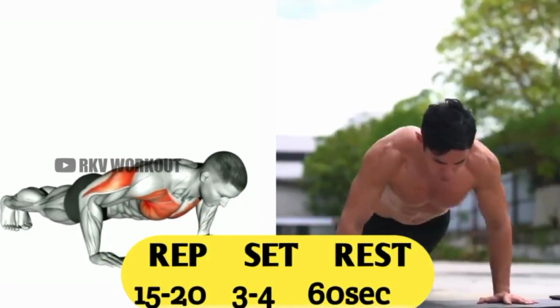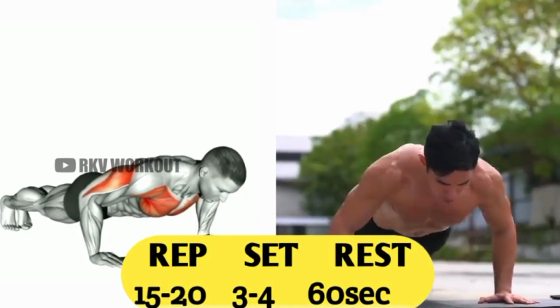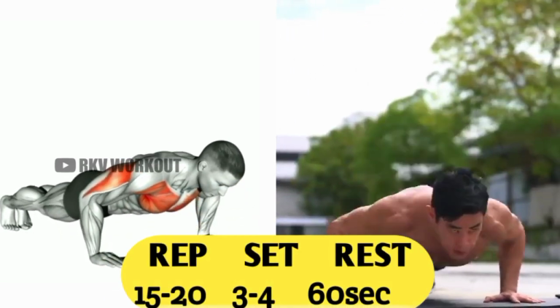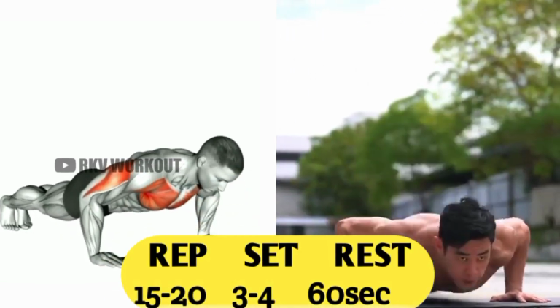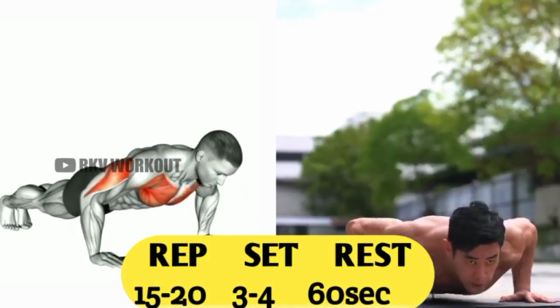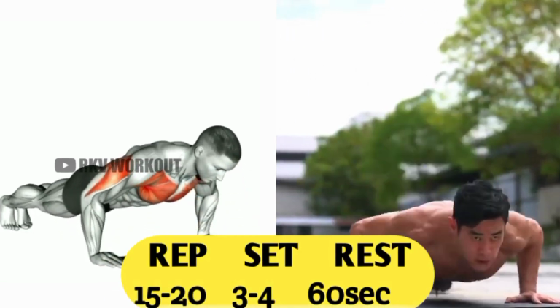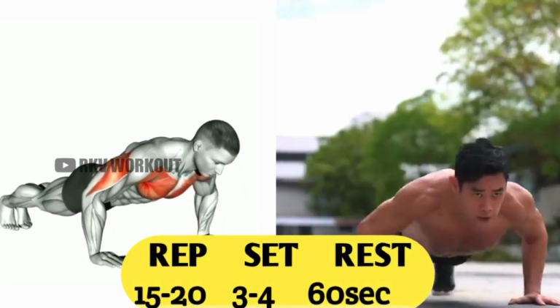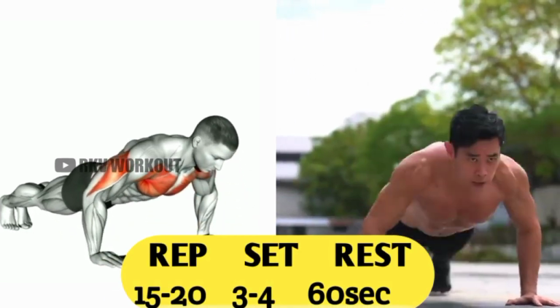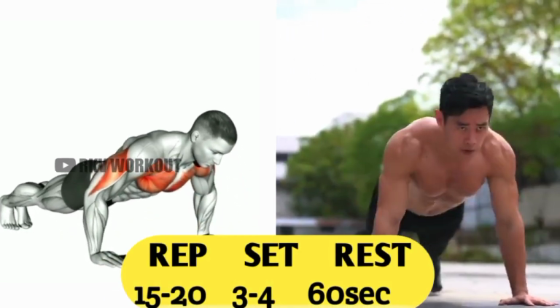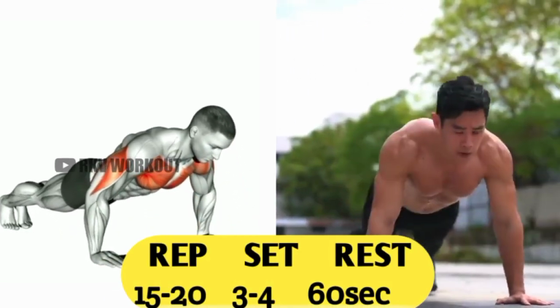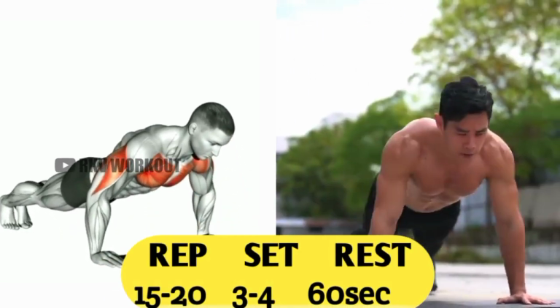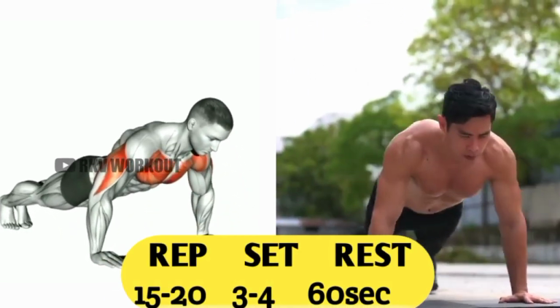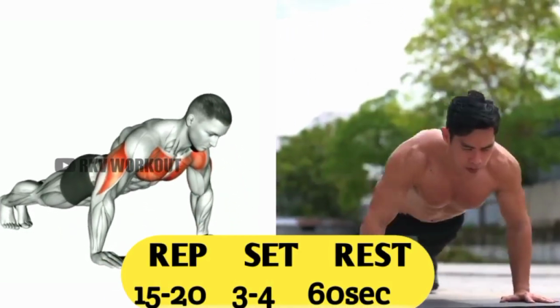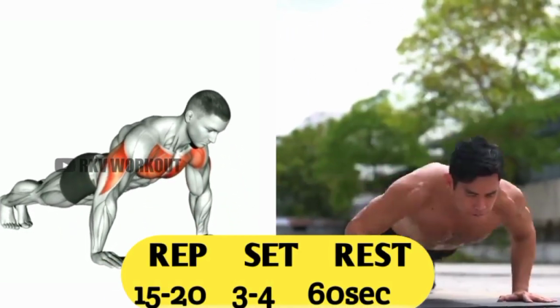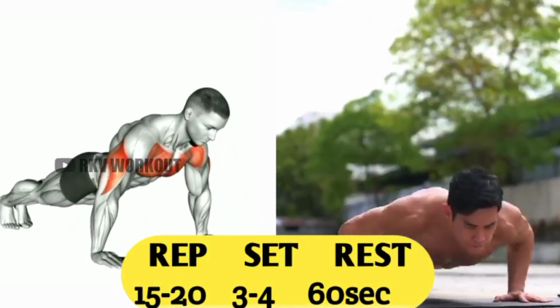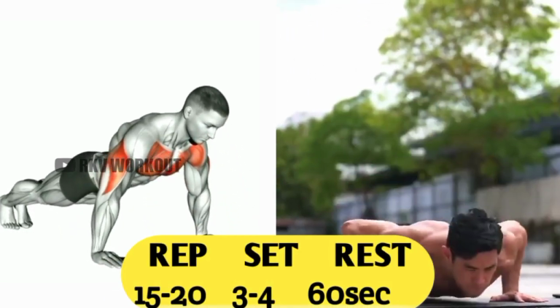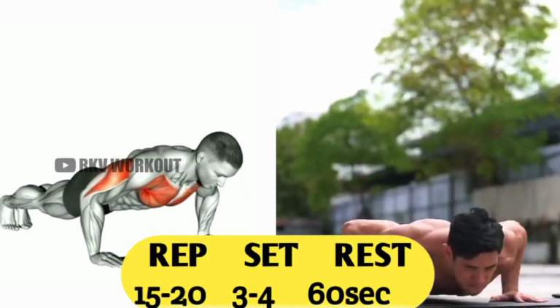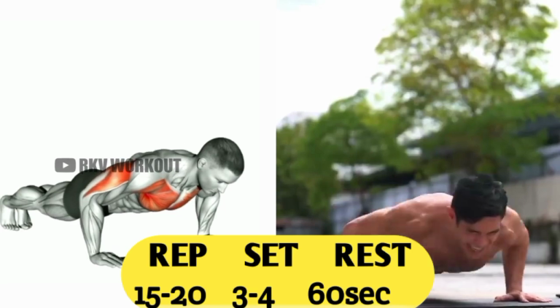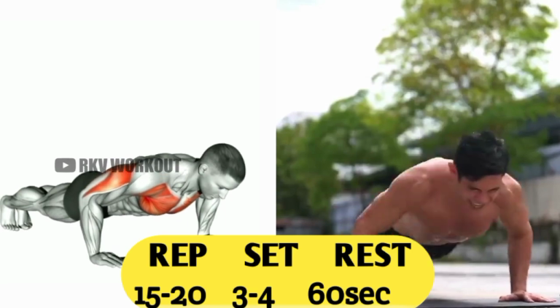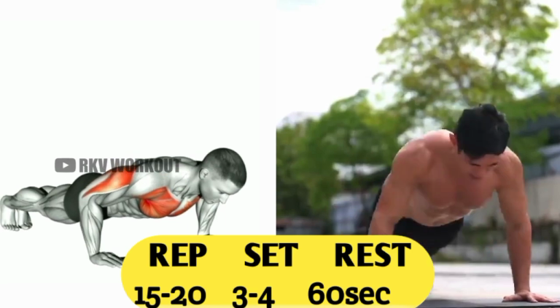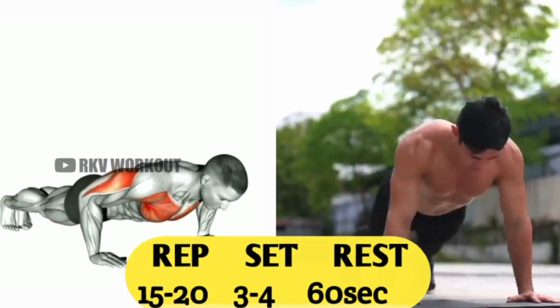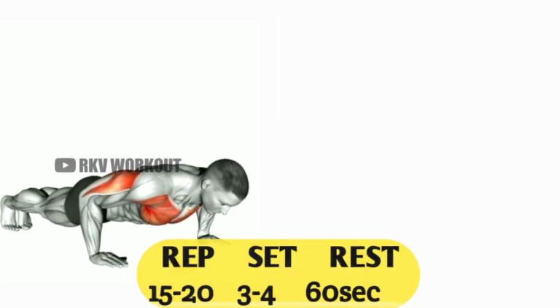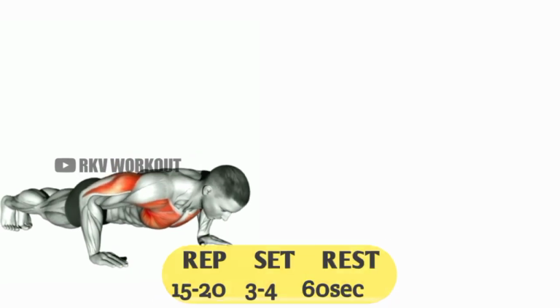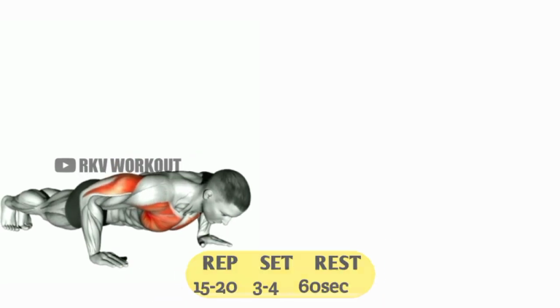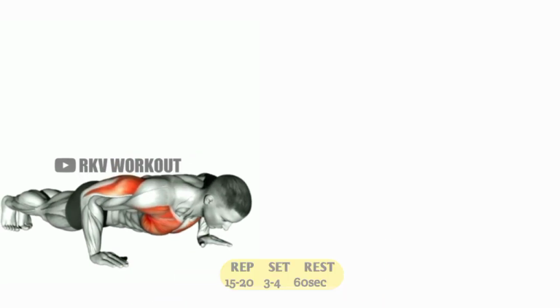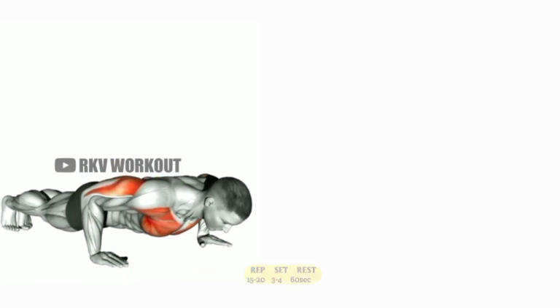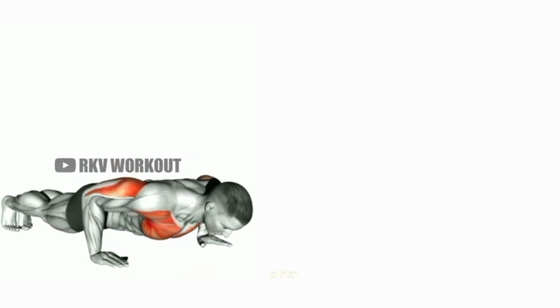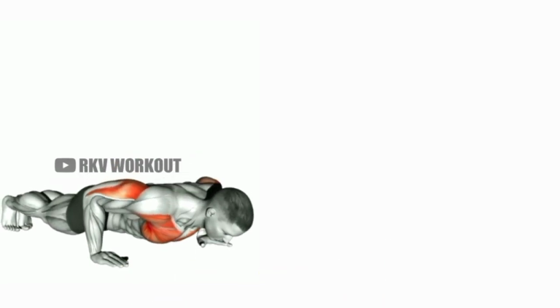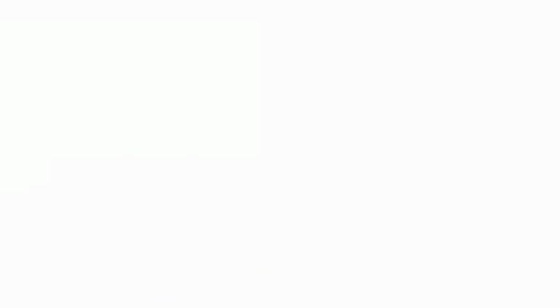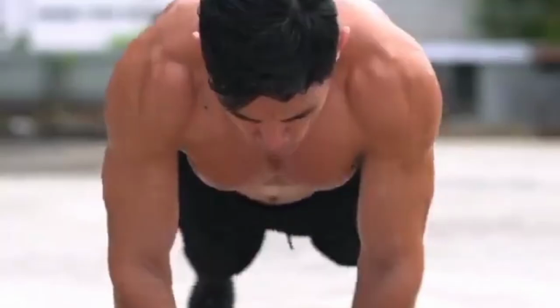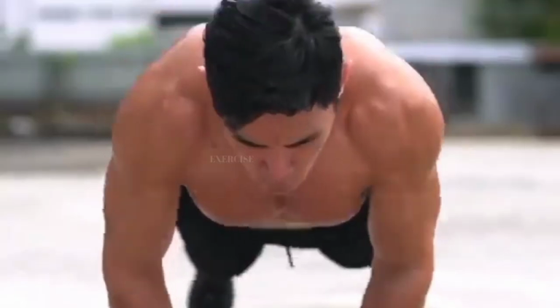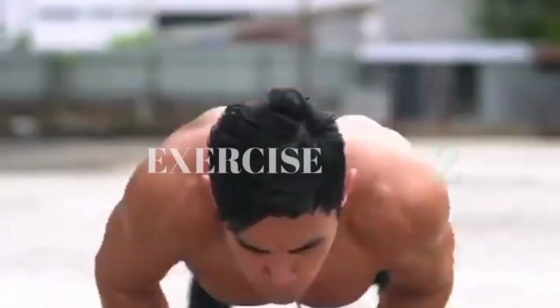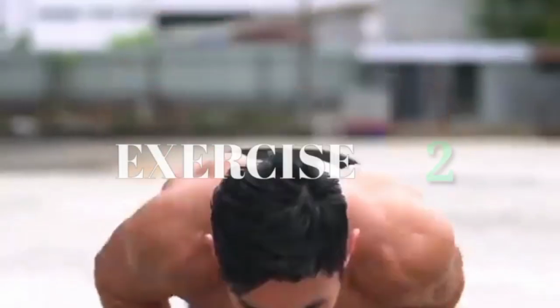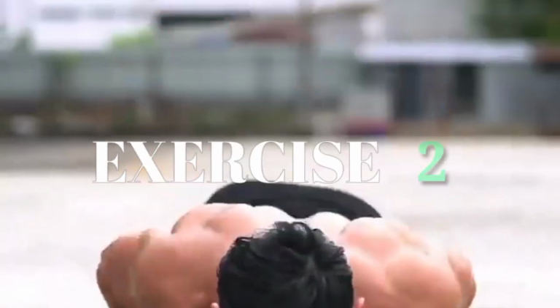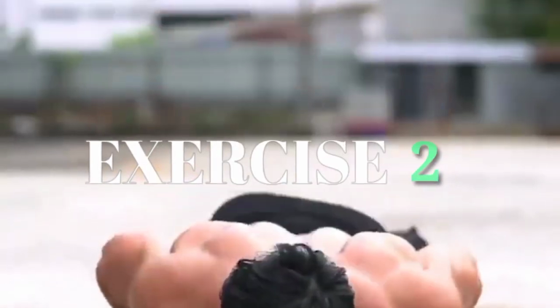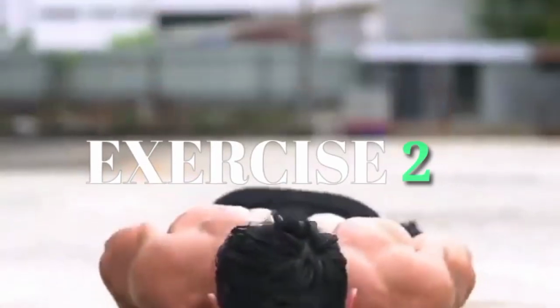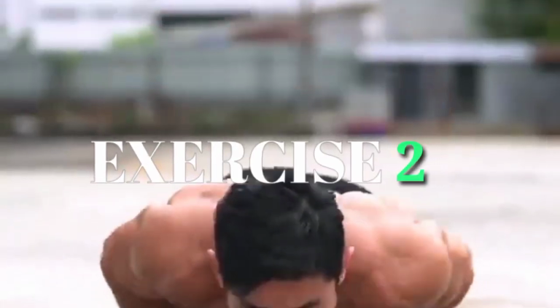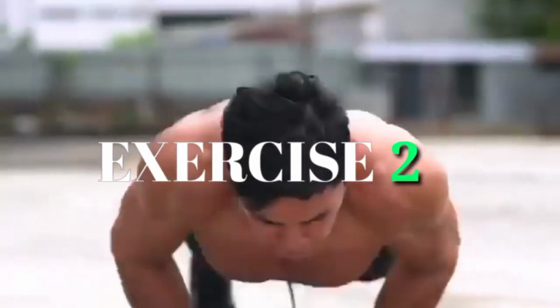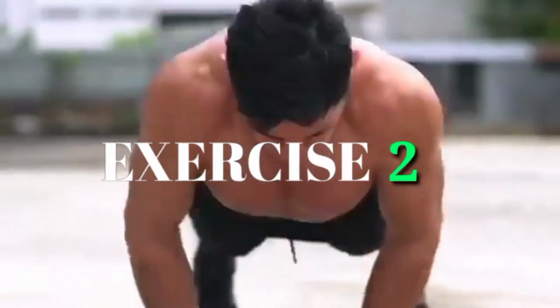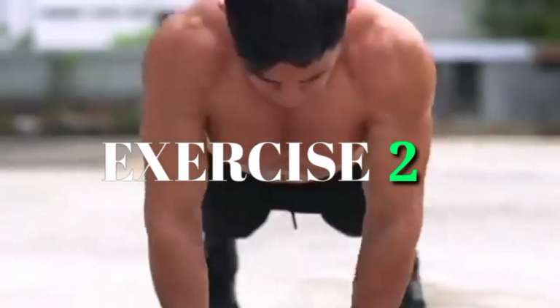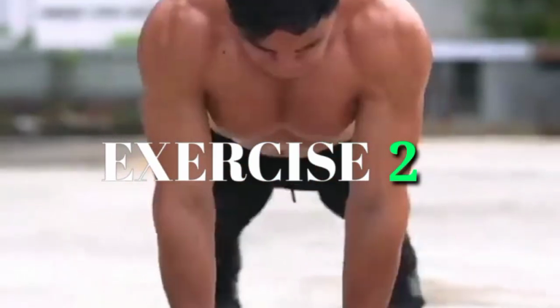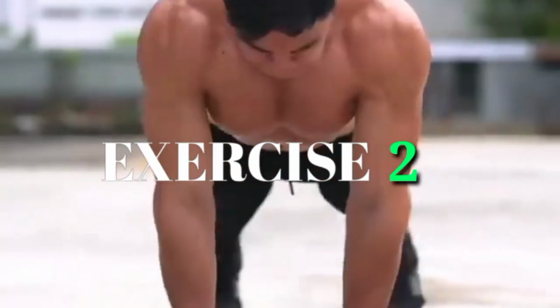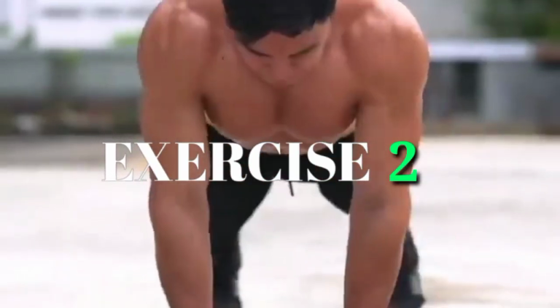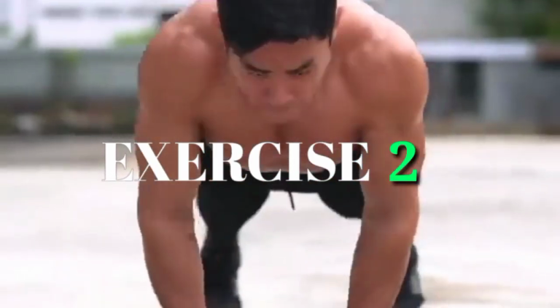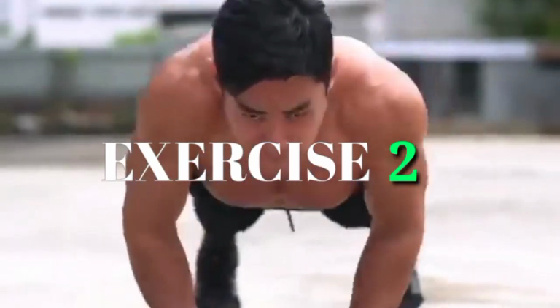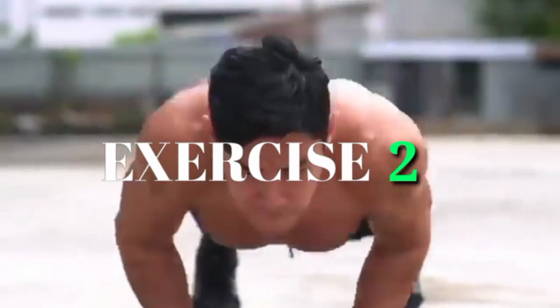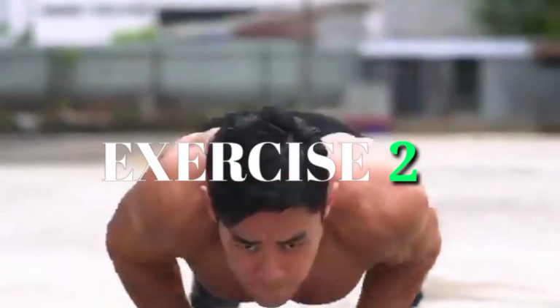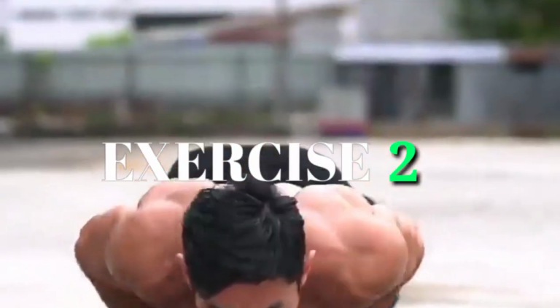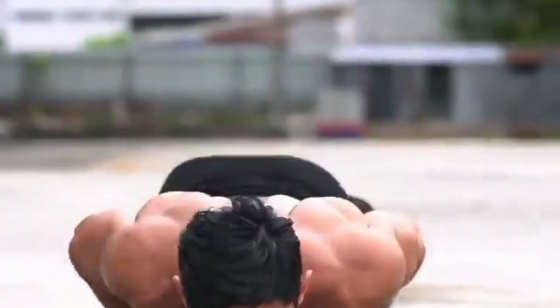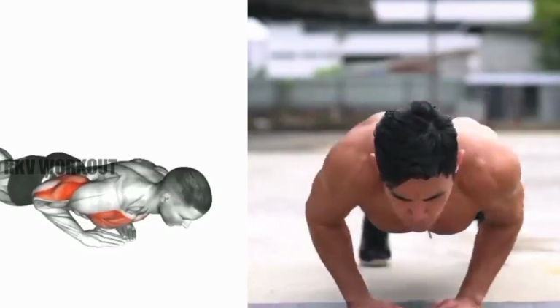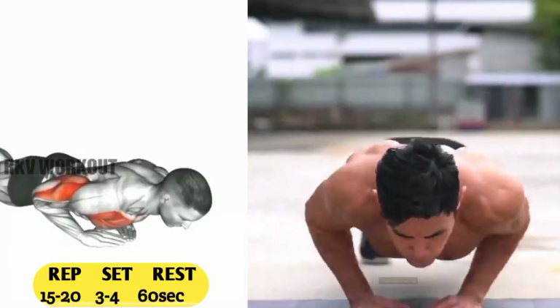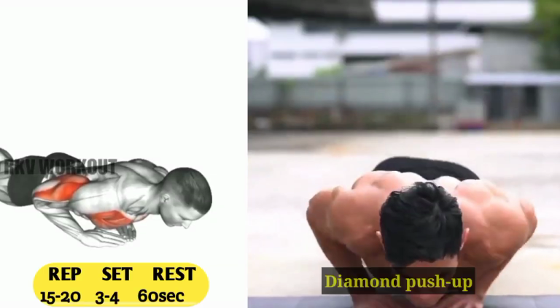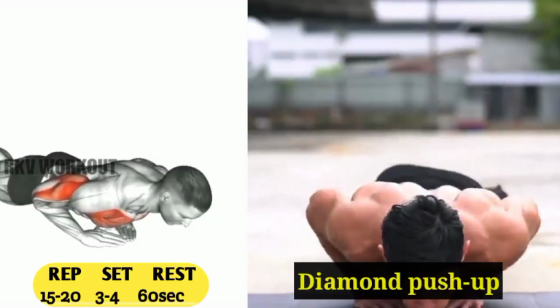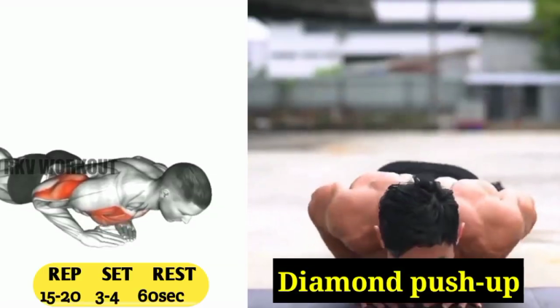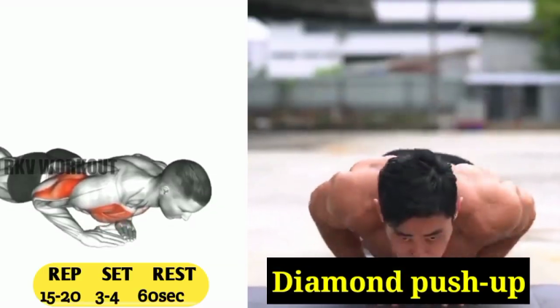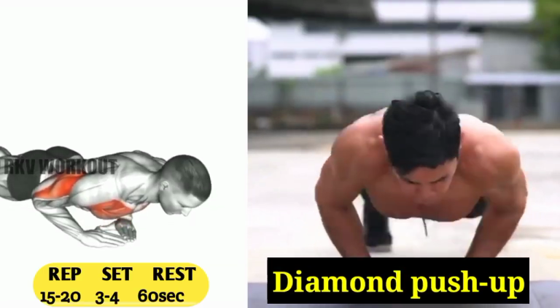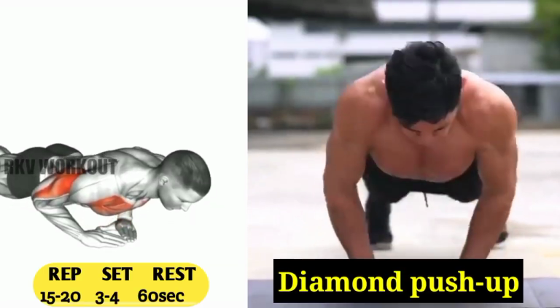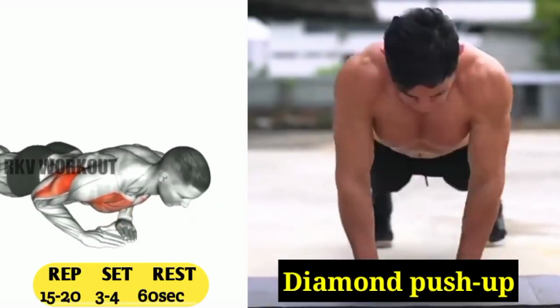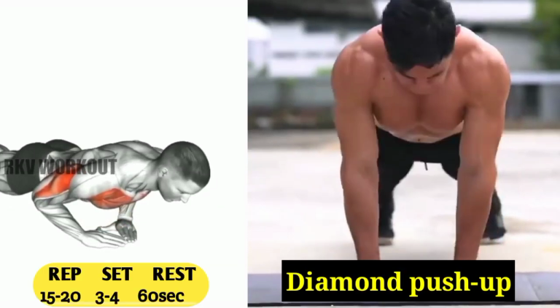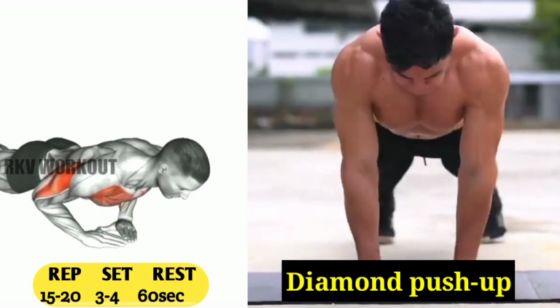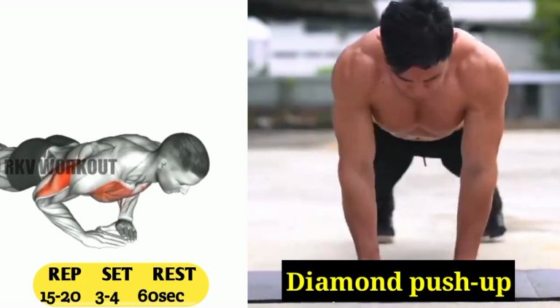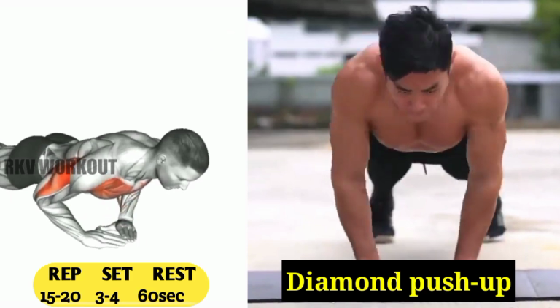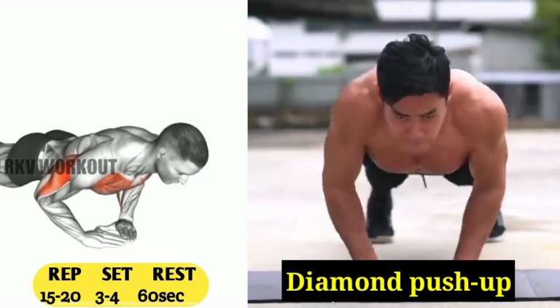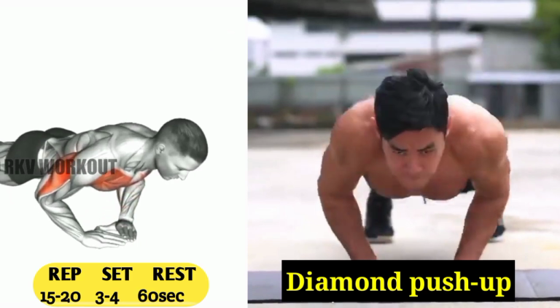You have to do 15 to 20 reps, 3 to 4 sets, and 60 seconds rest. Exercise number two: diamond push-up.